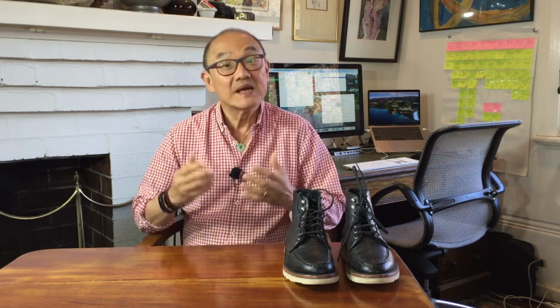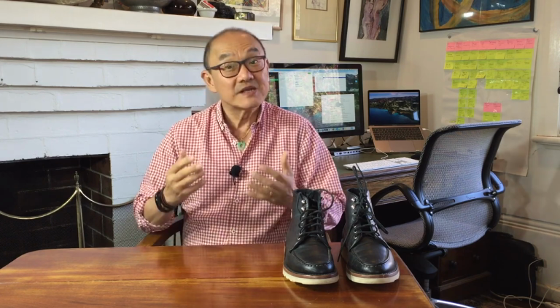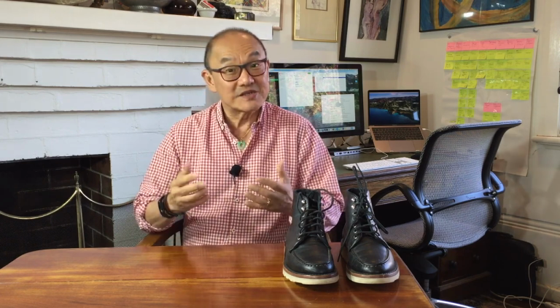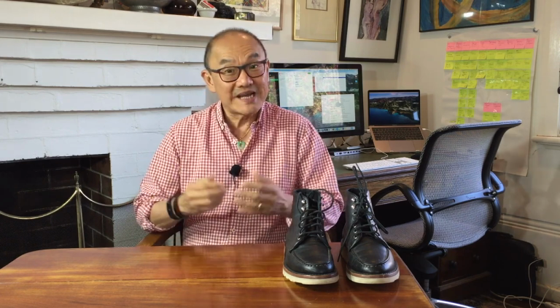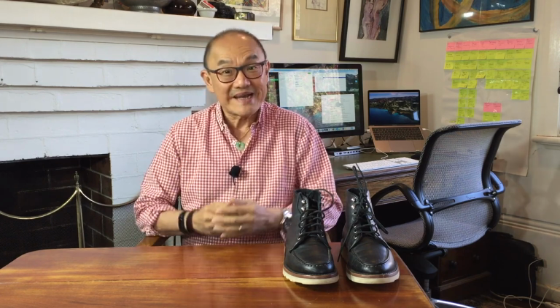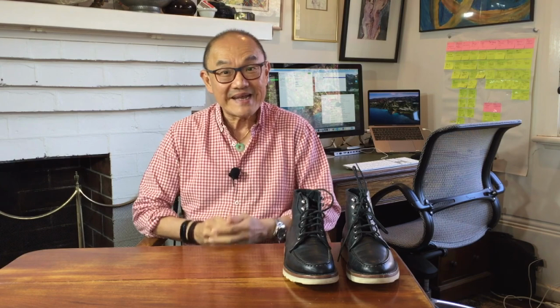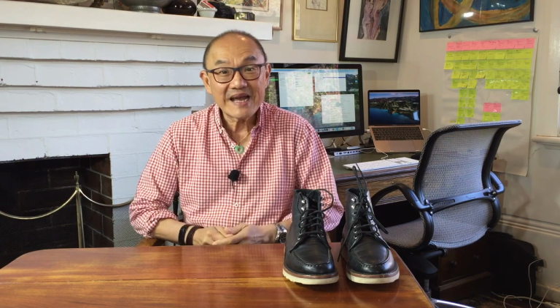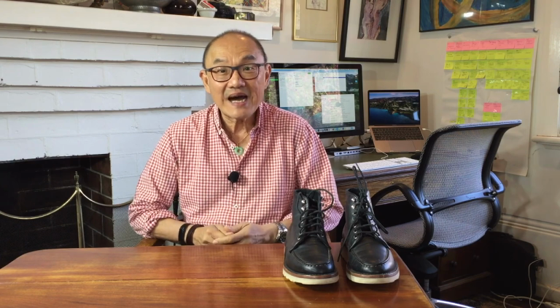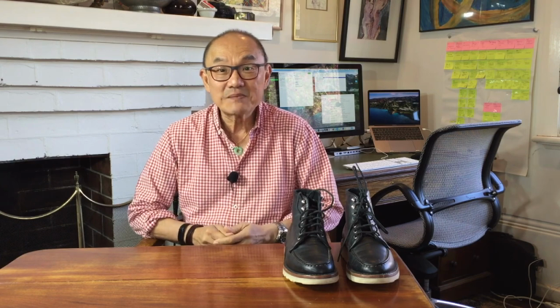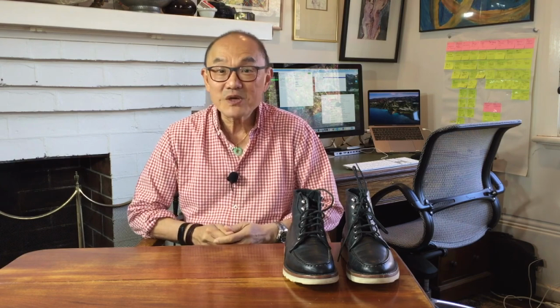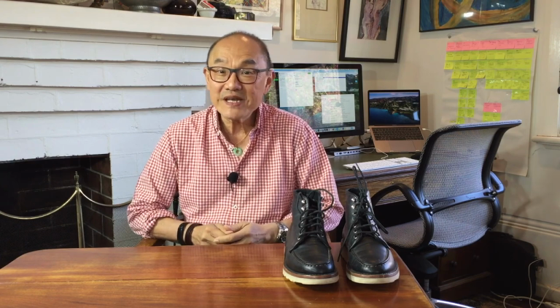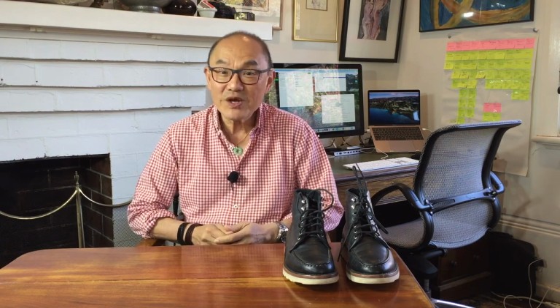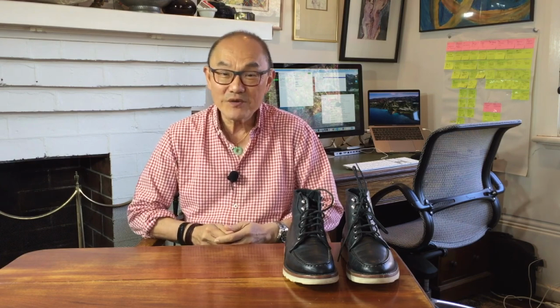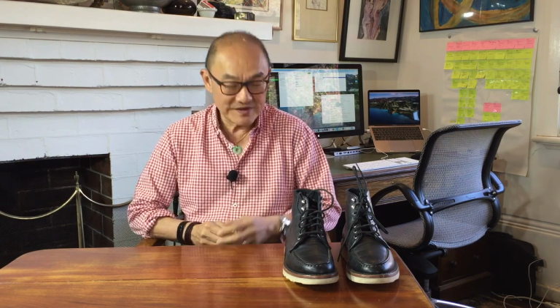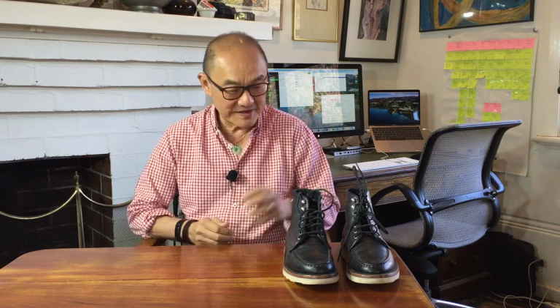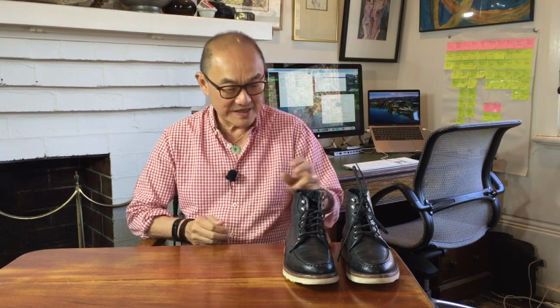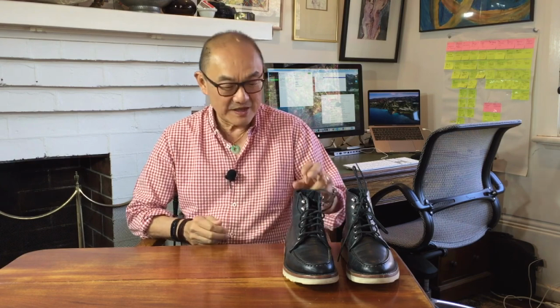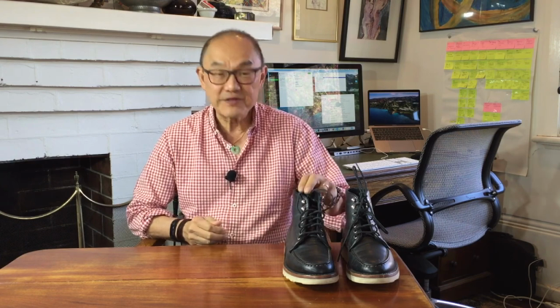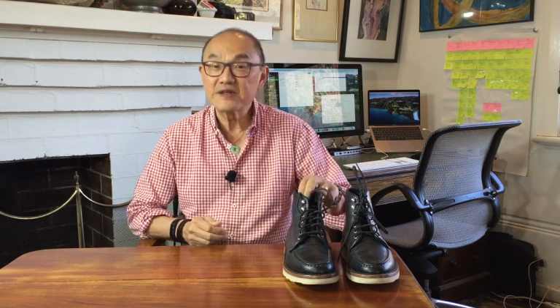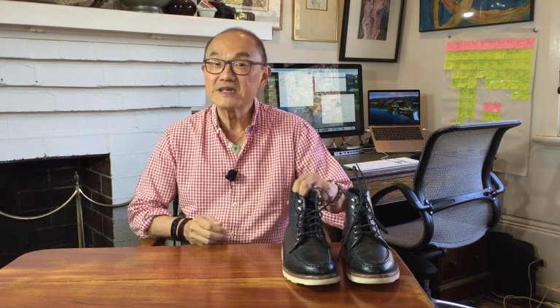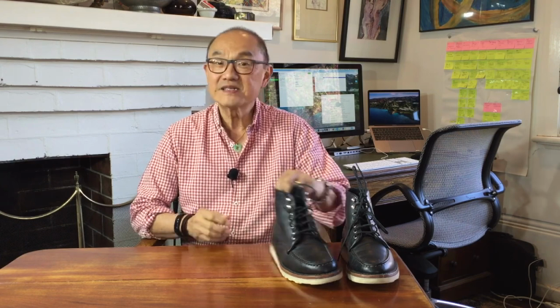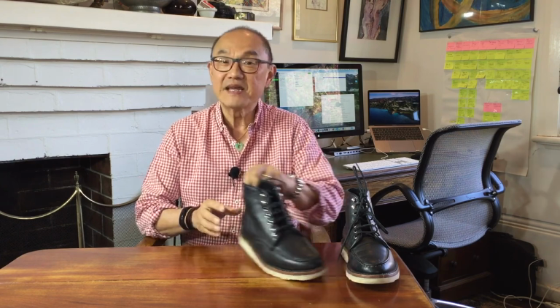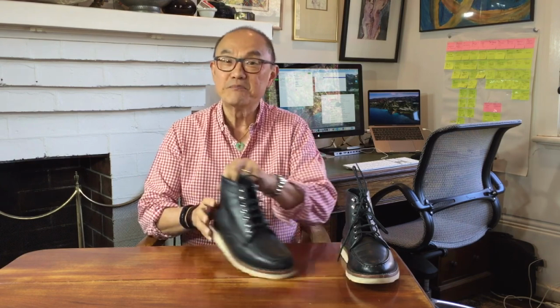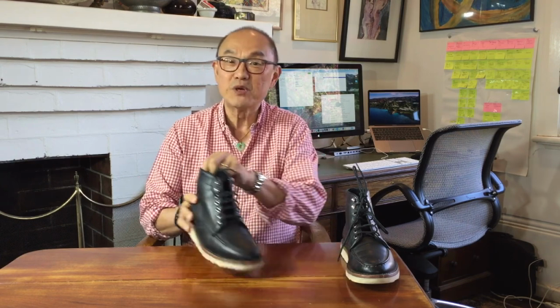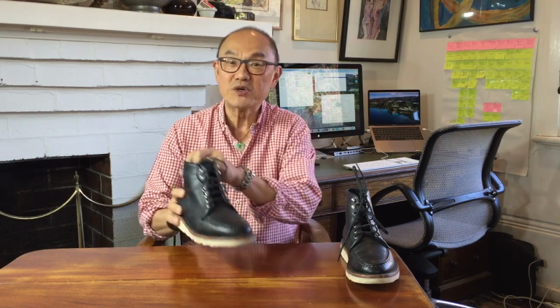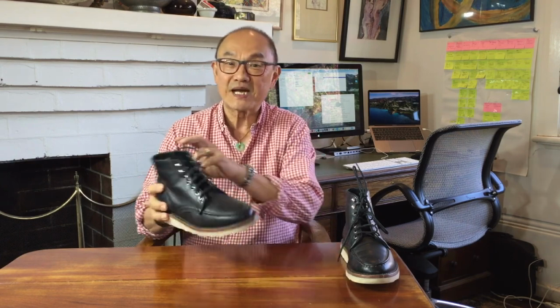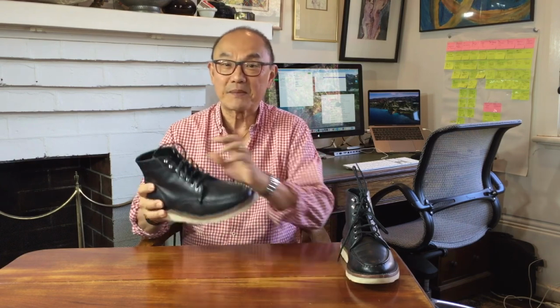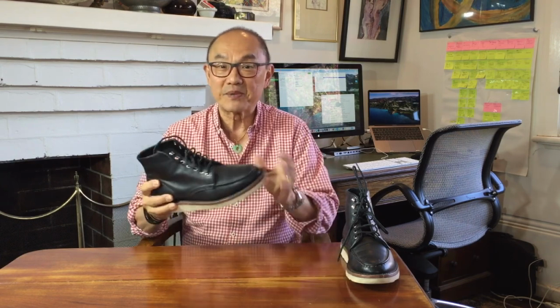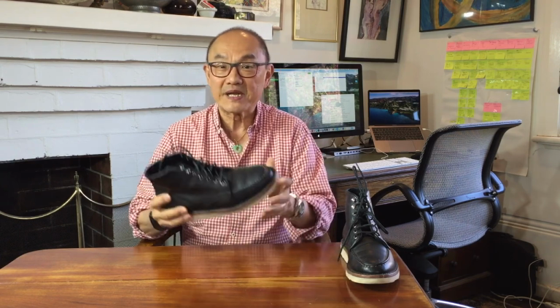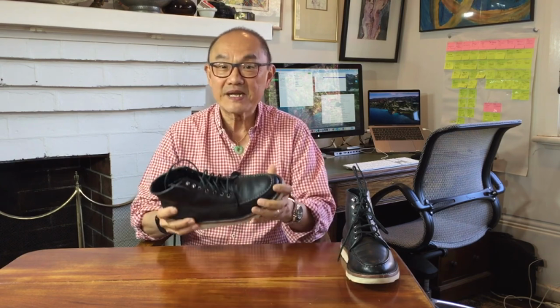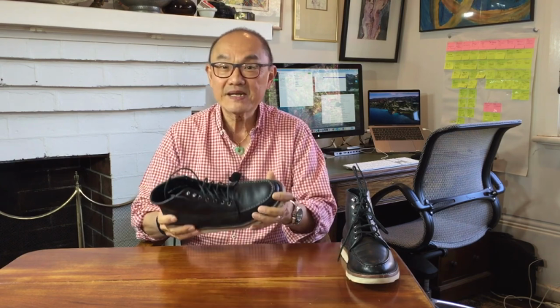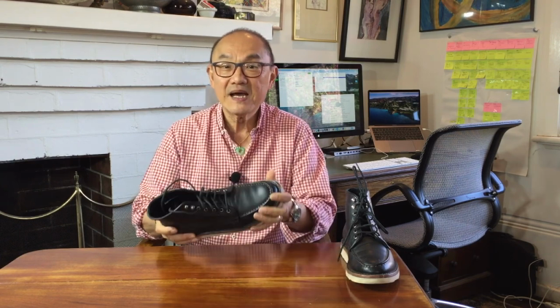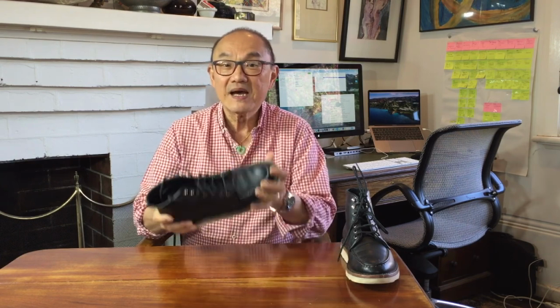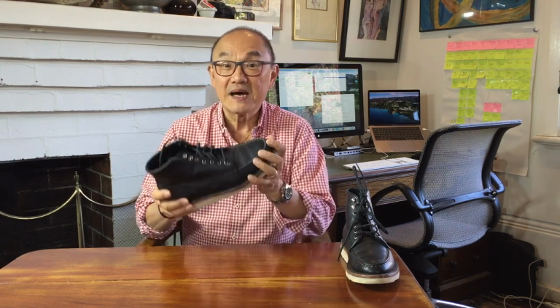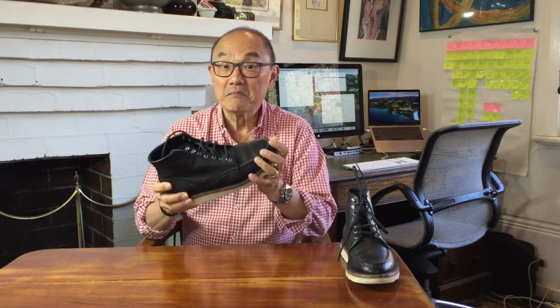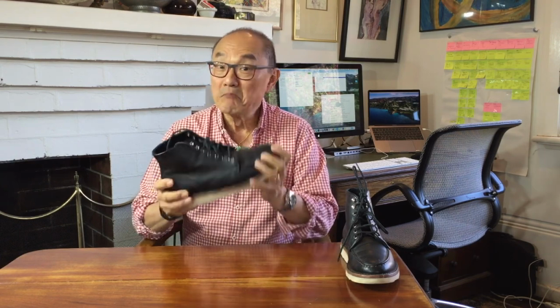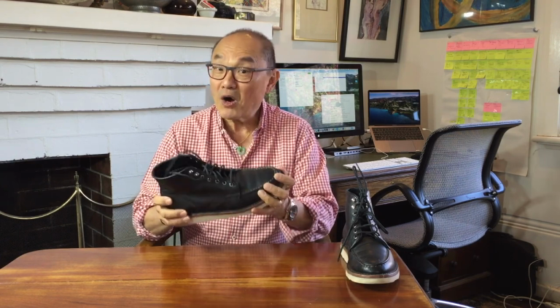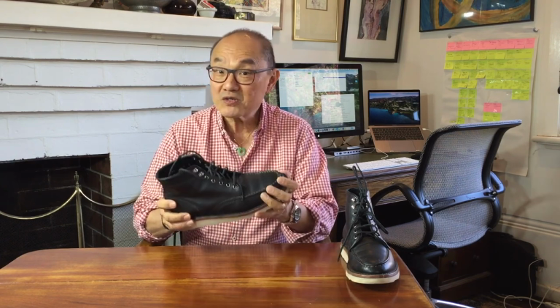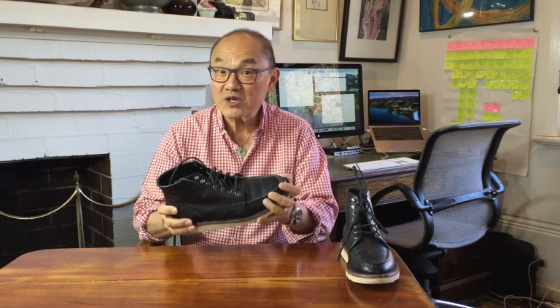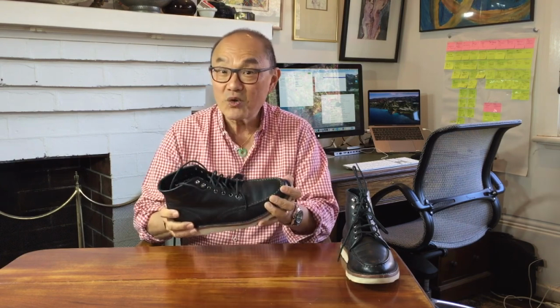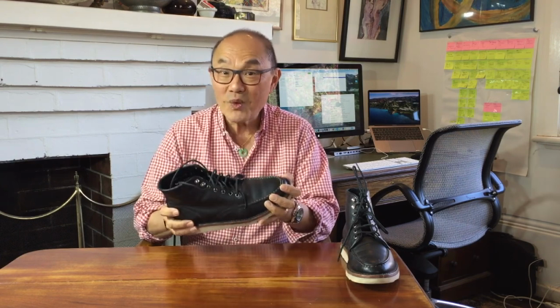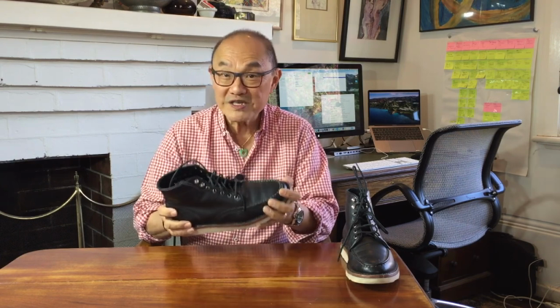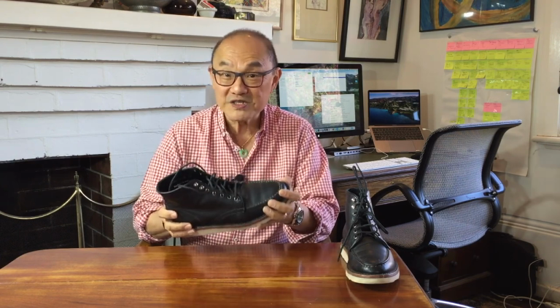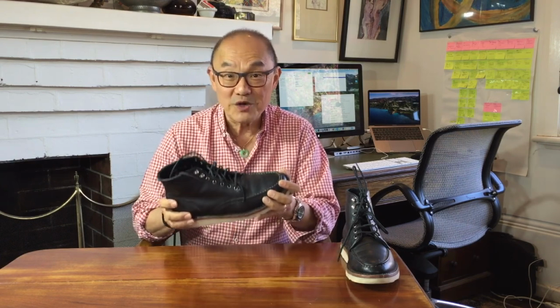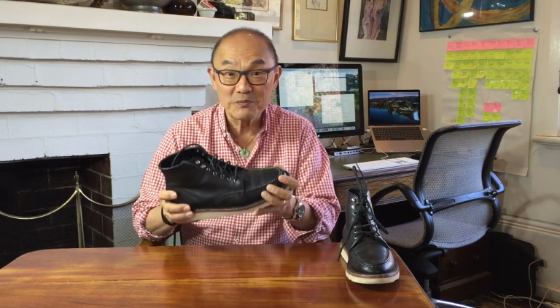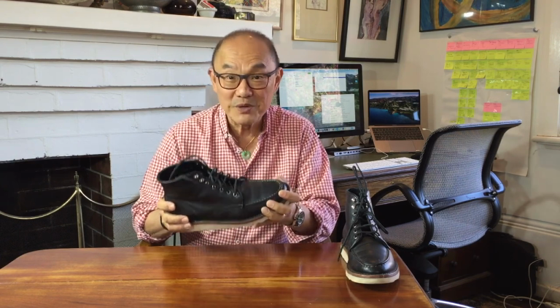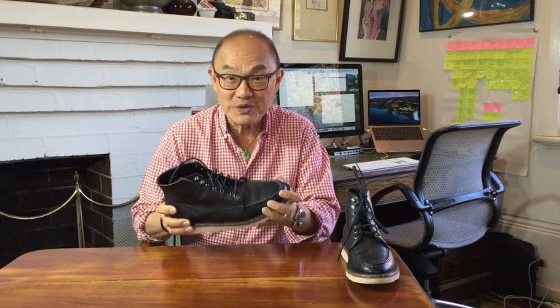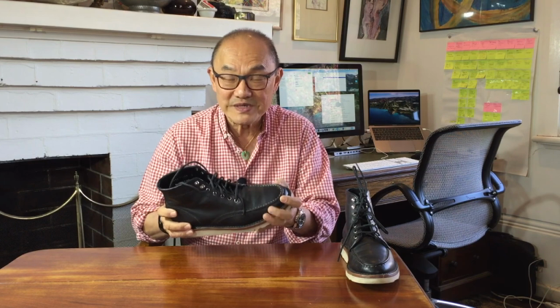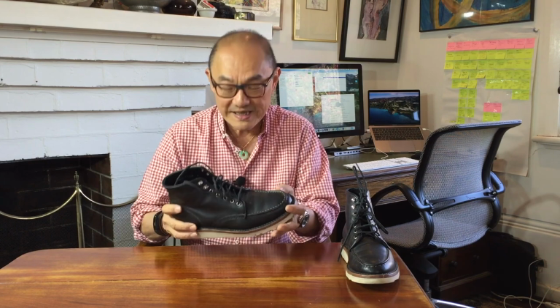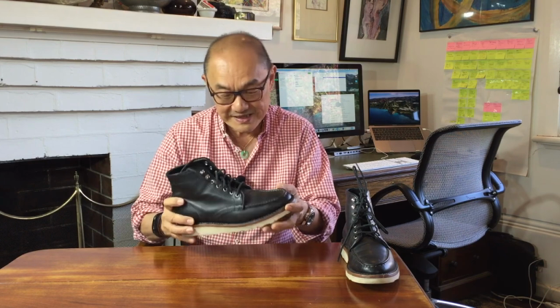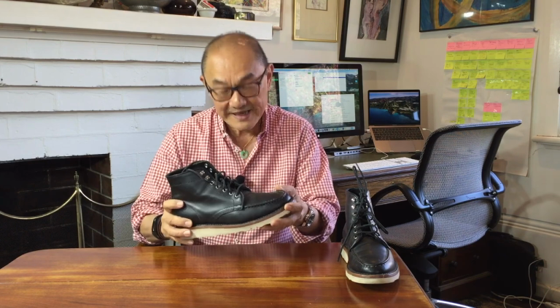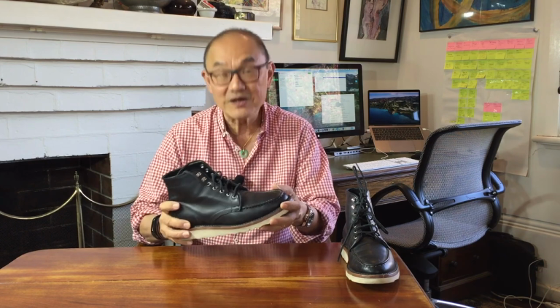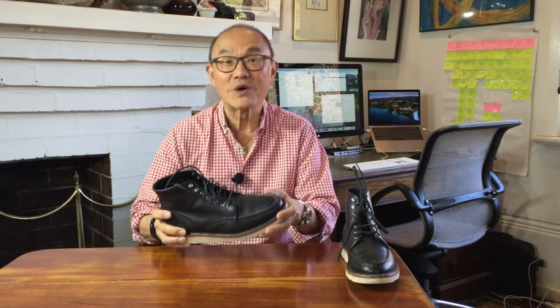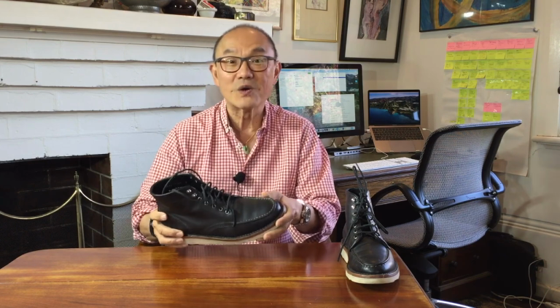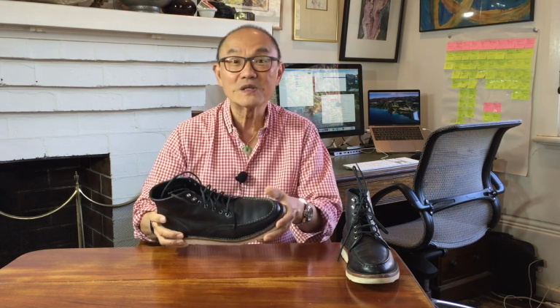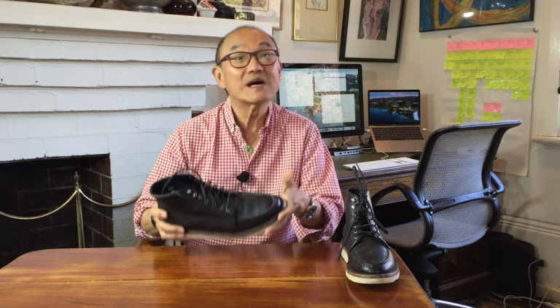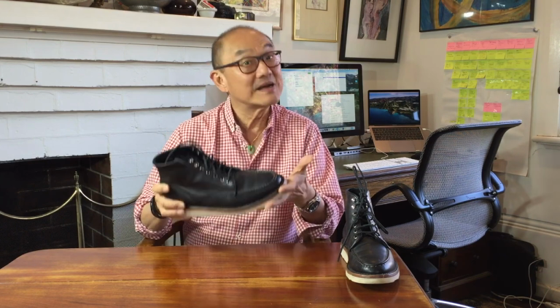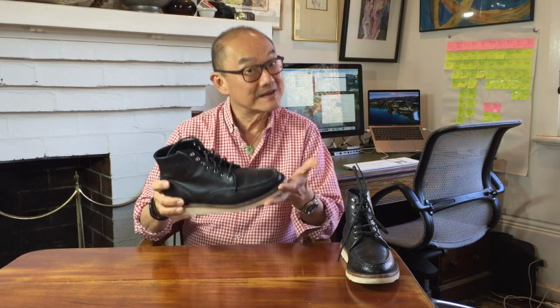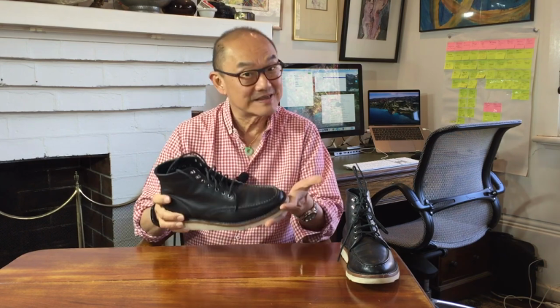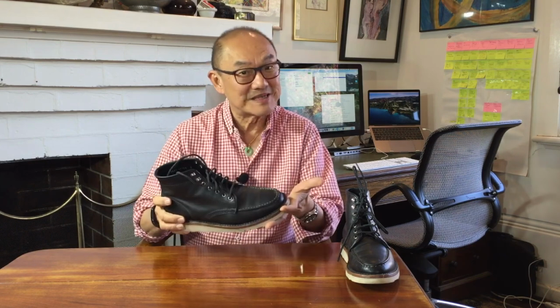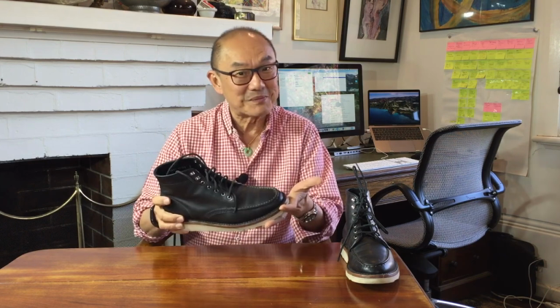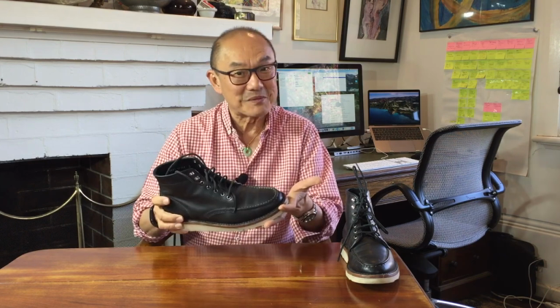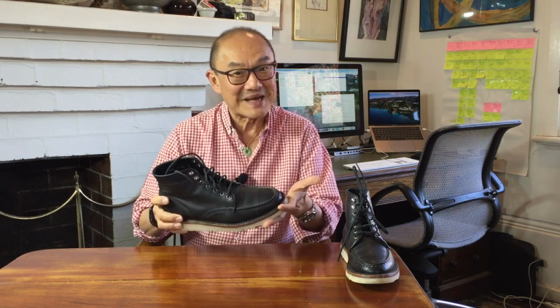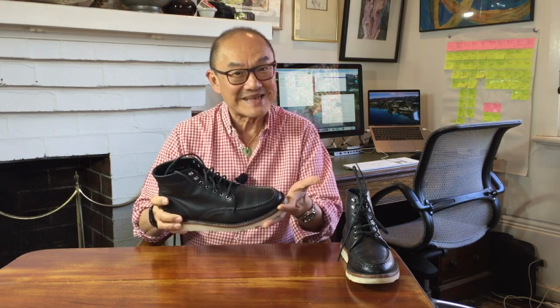Today I'm looking over the Thursday Boot Company Moktoe Wagesole Boot that they call The Diplomat.